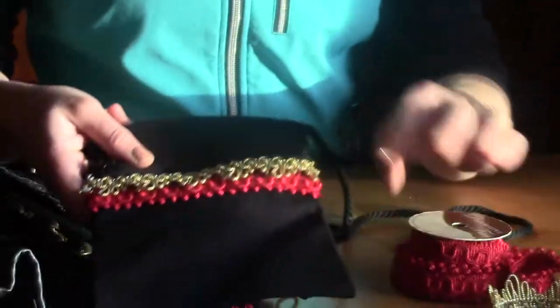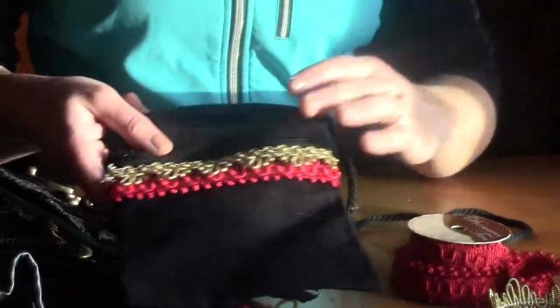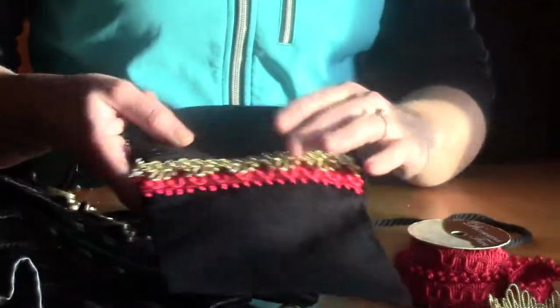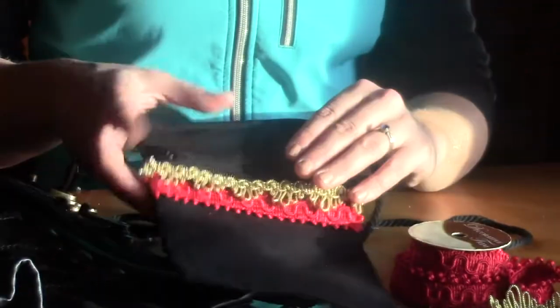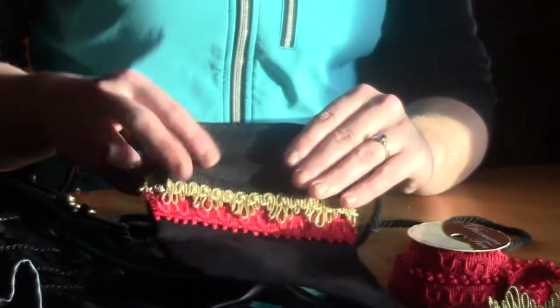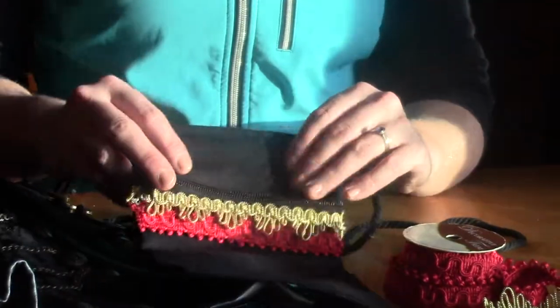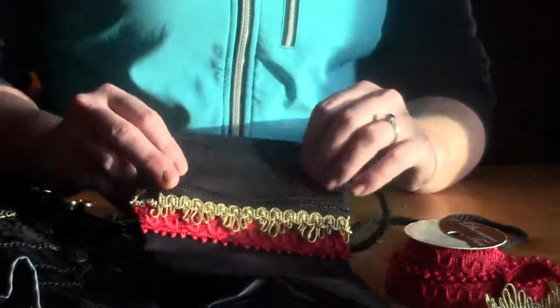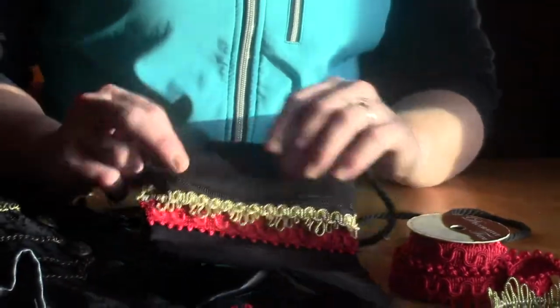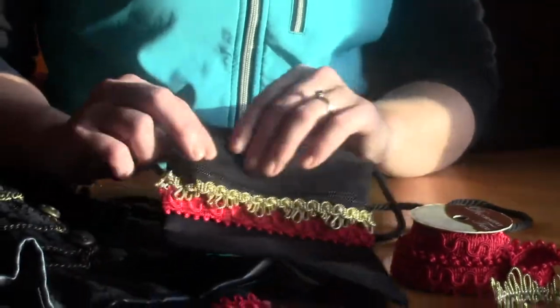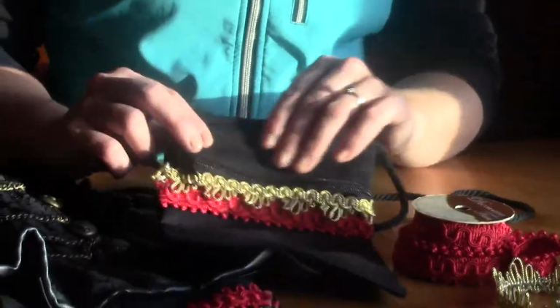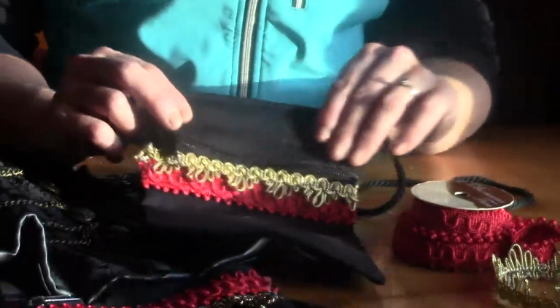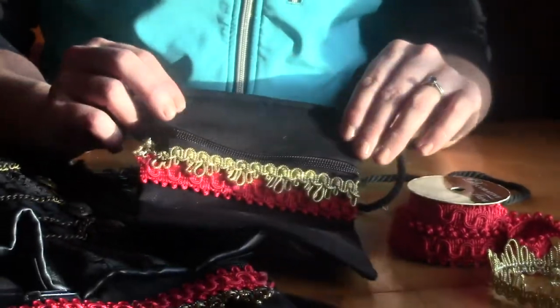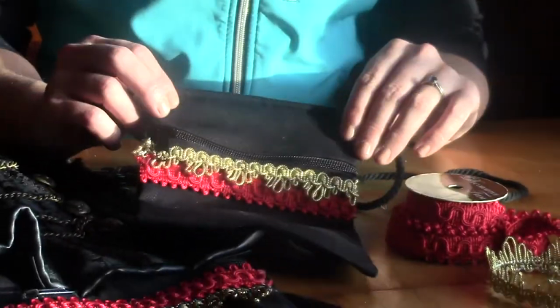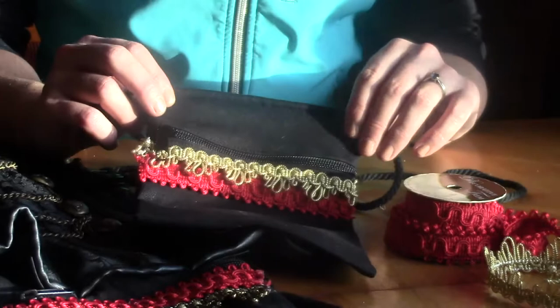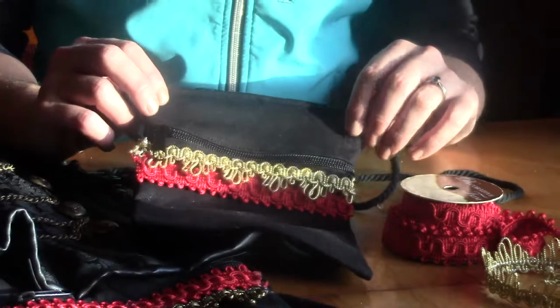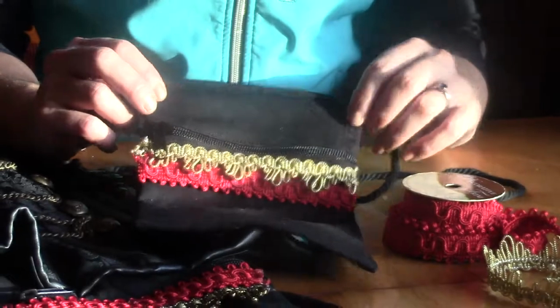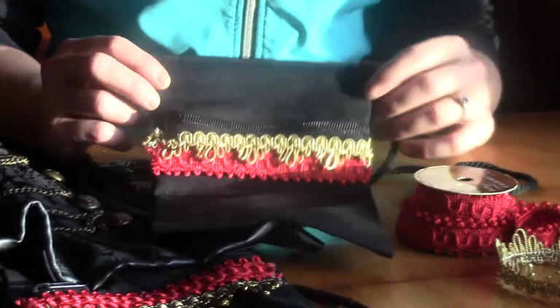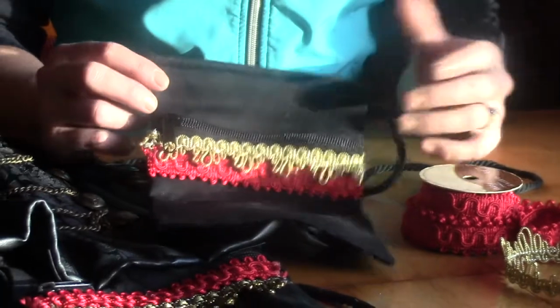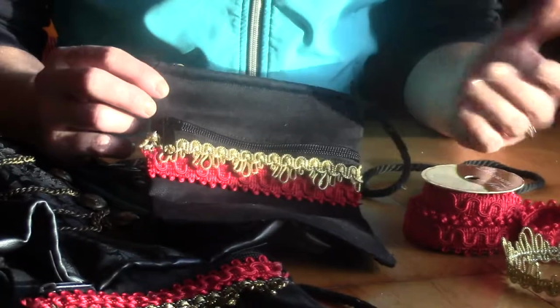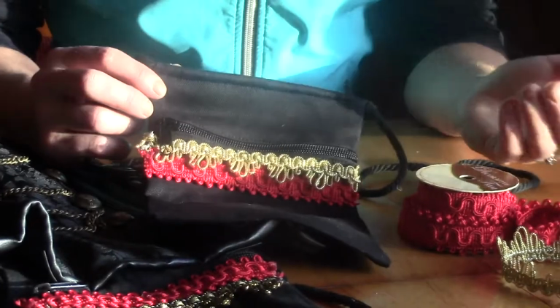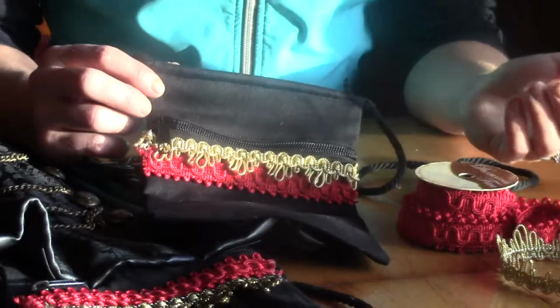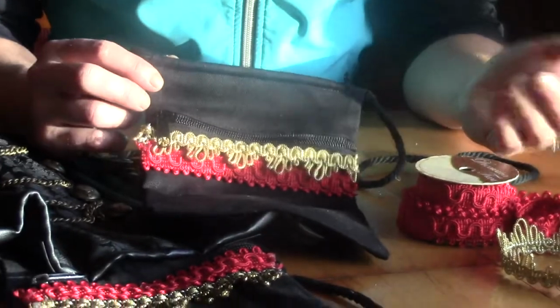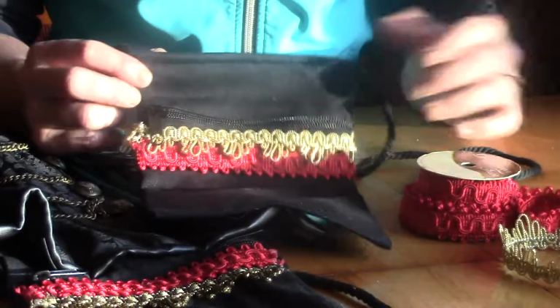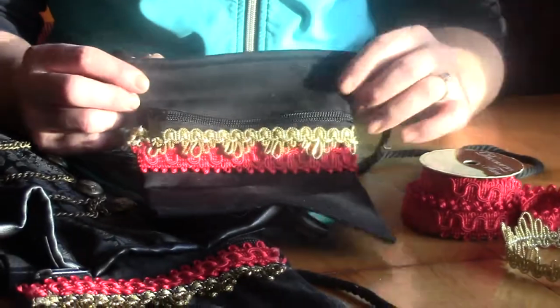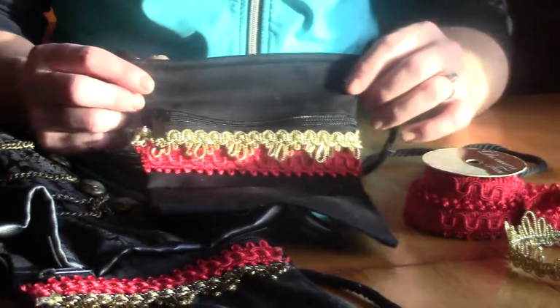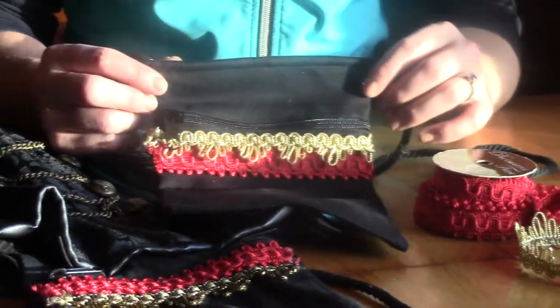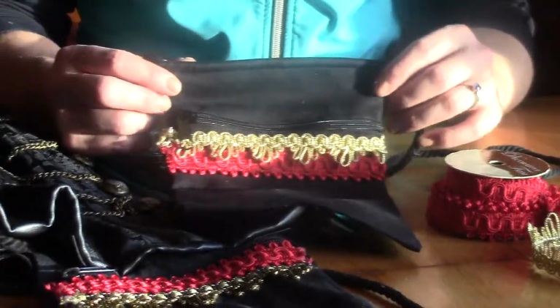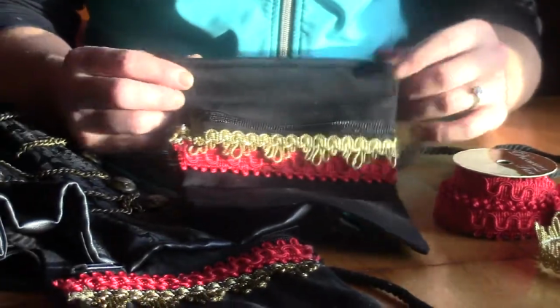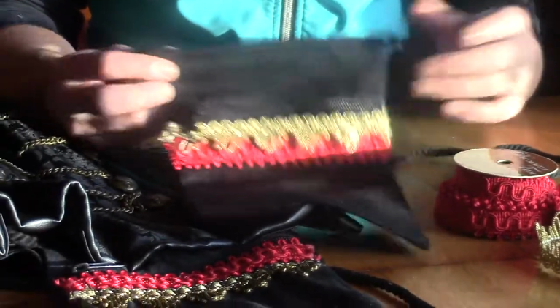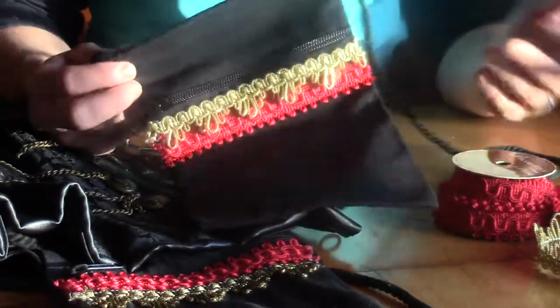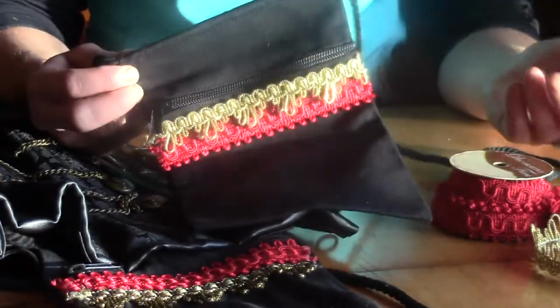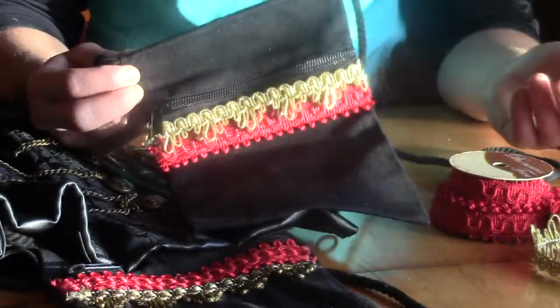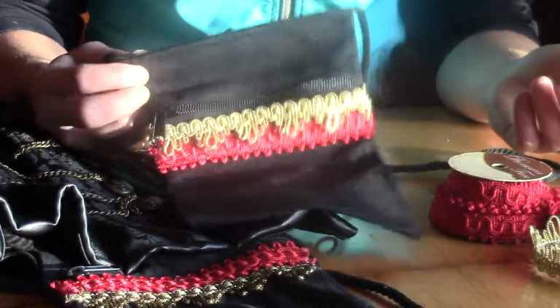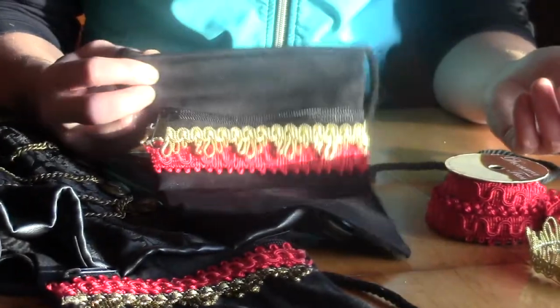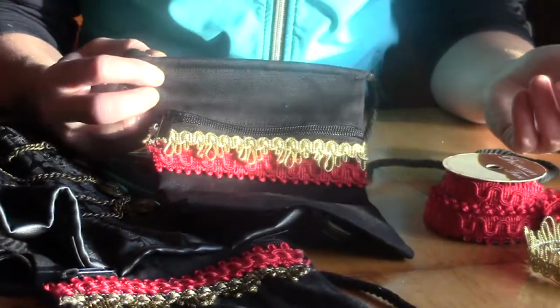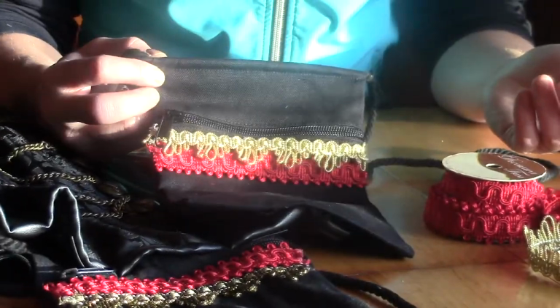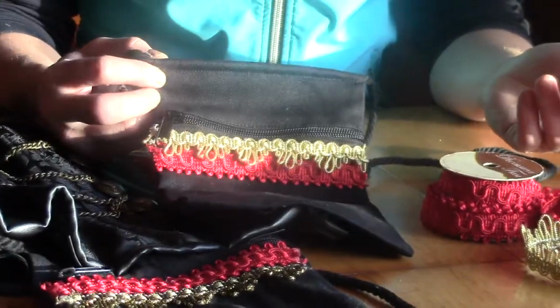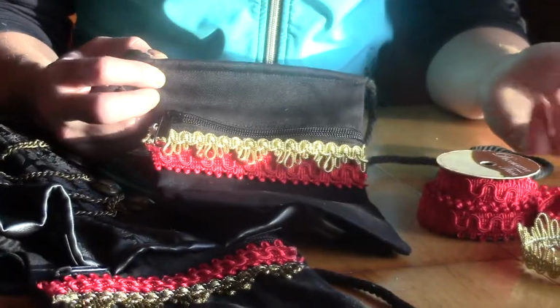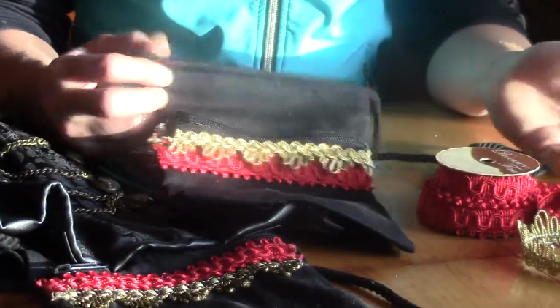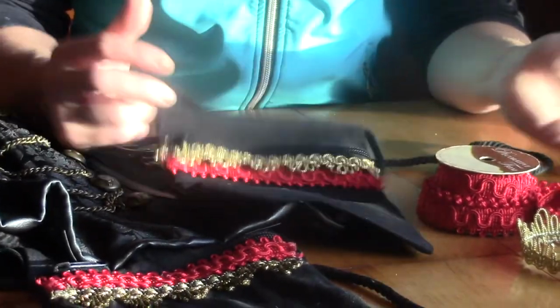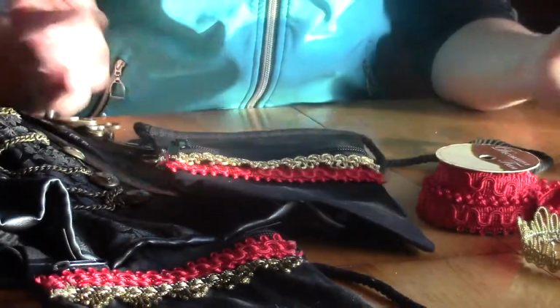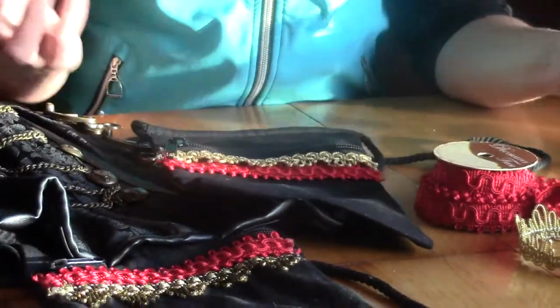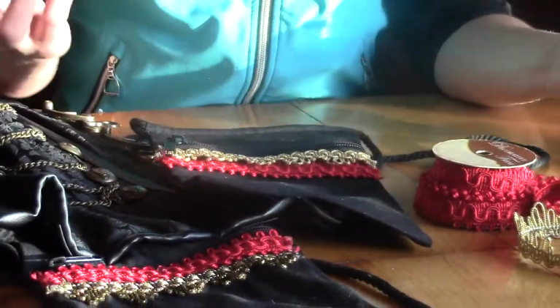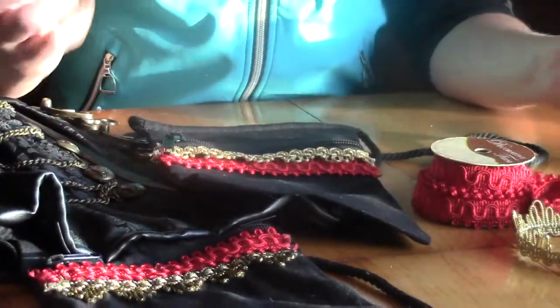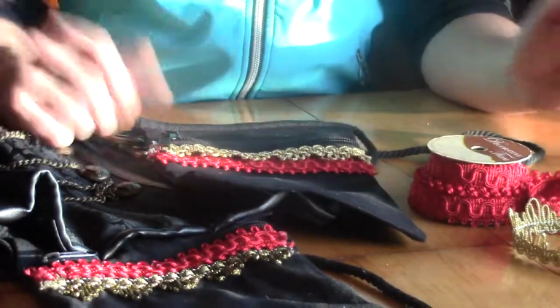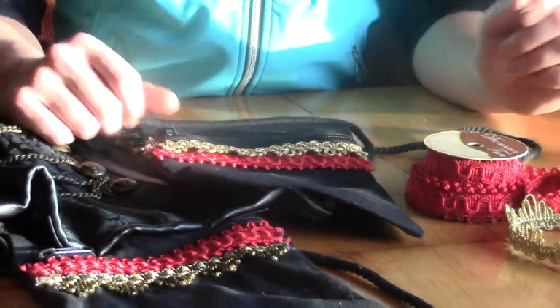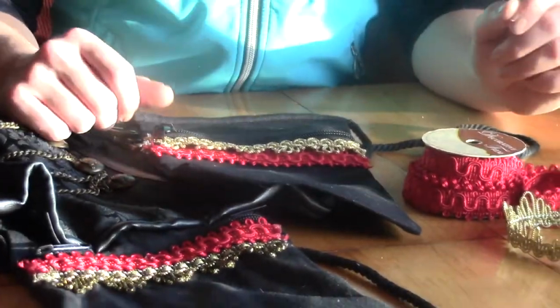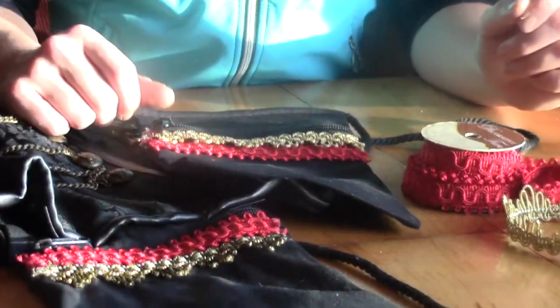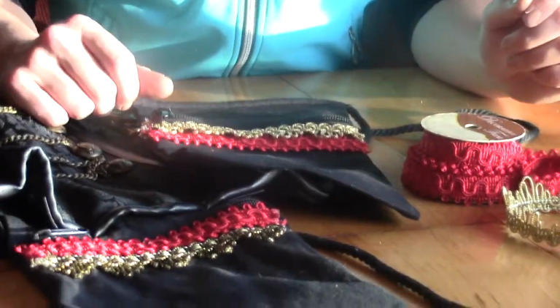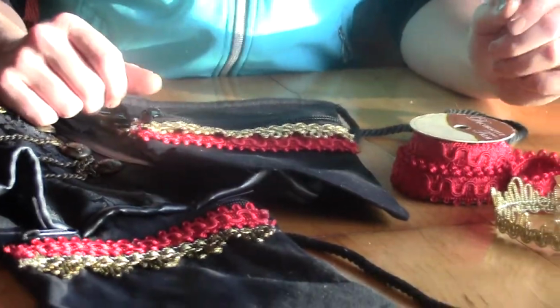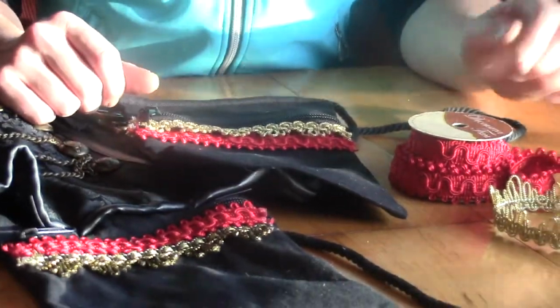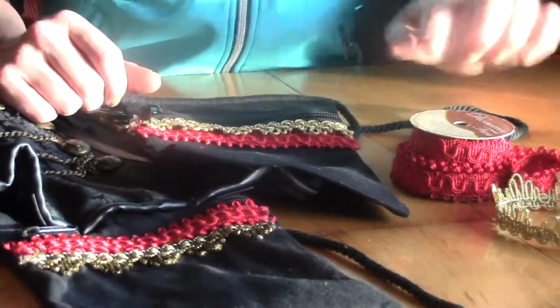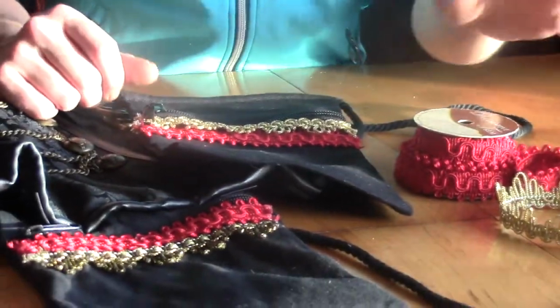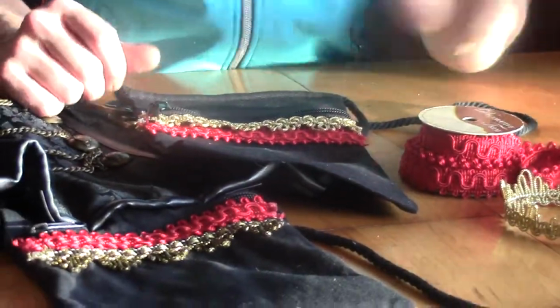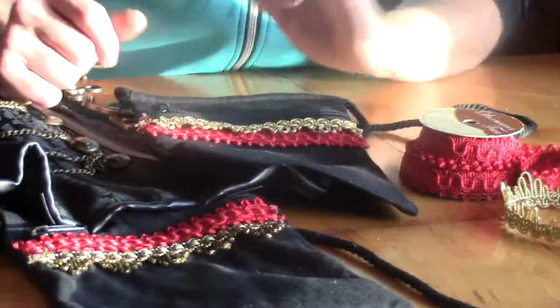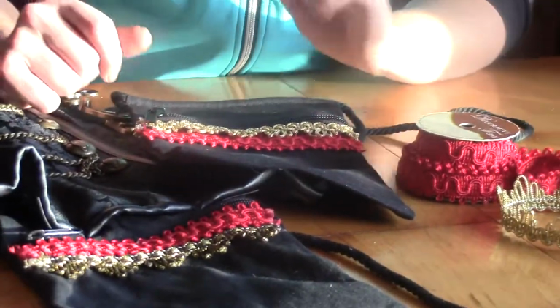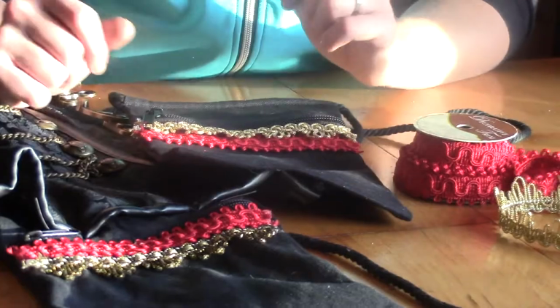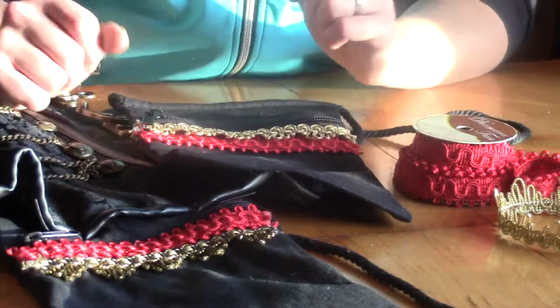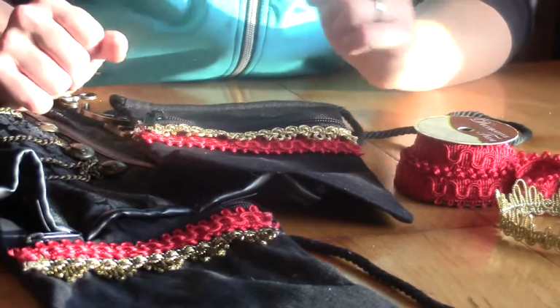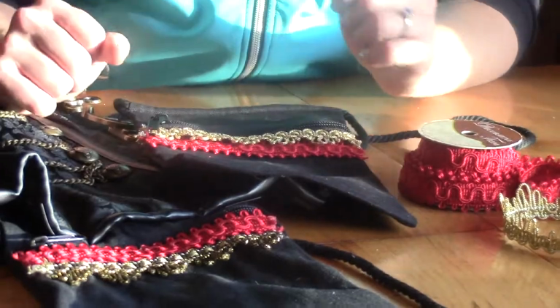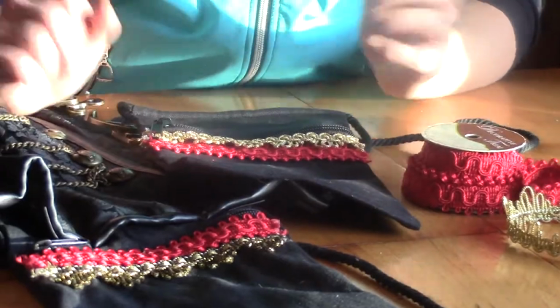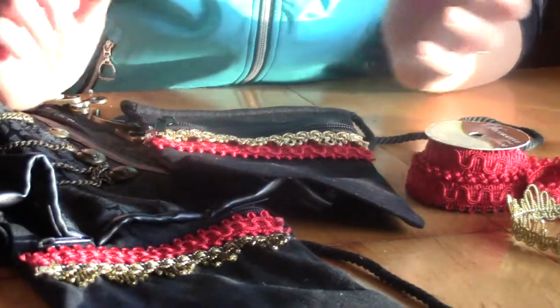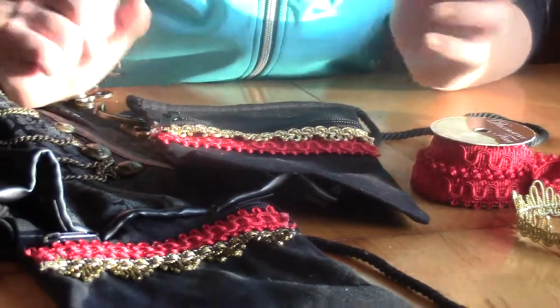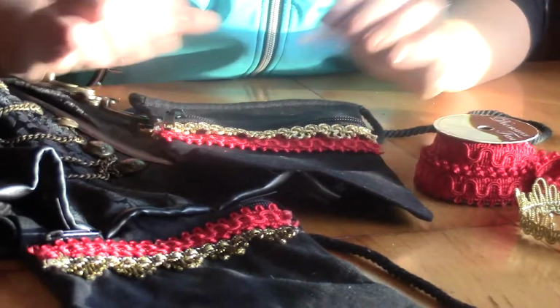They probably have these pouches at other craft stores, but I found mine at Hobby Lobby along with all my other accessories as well.